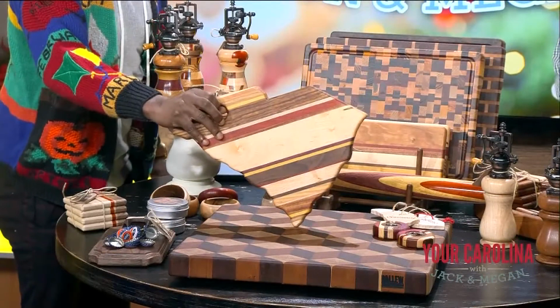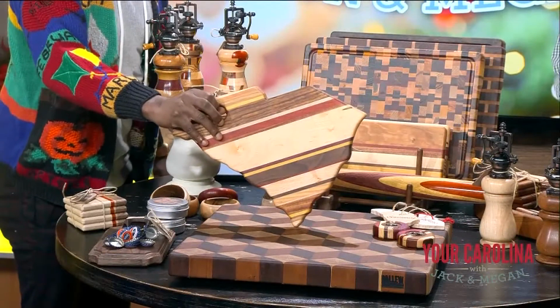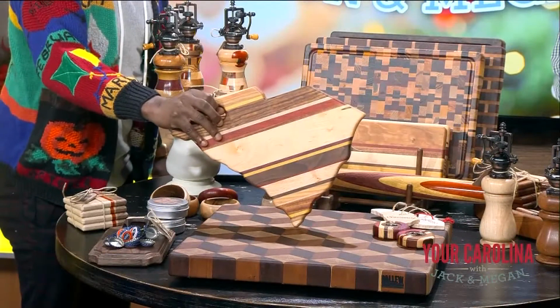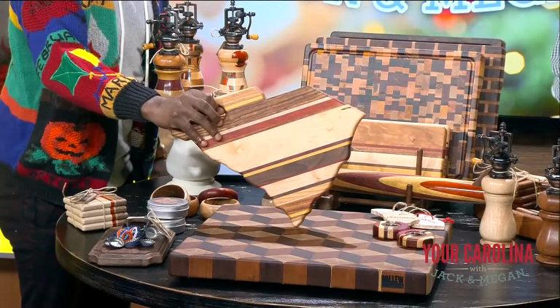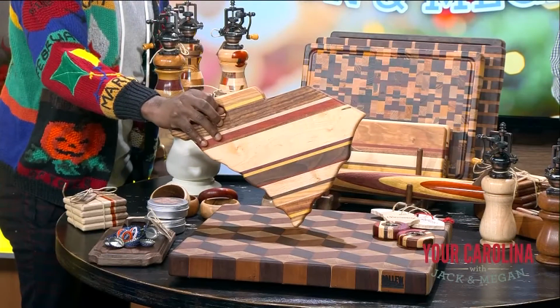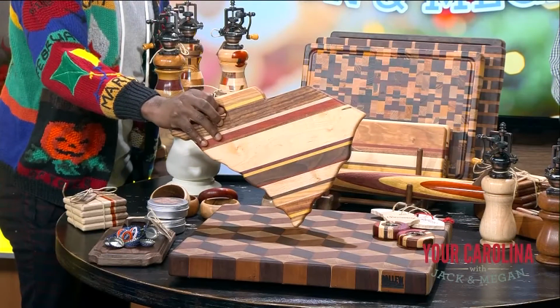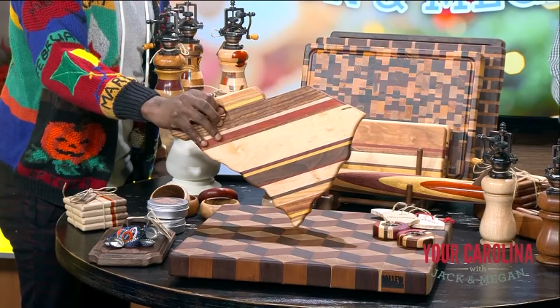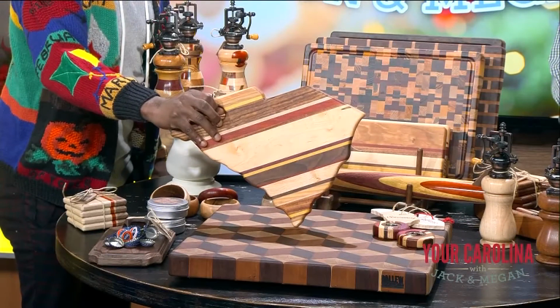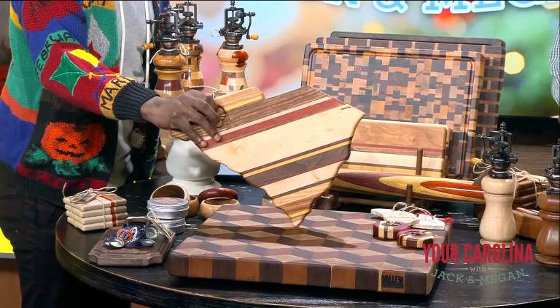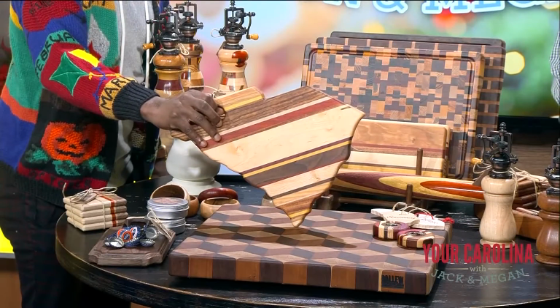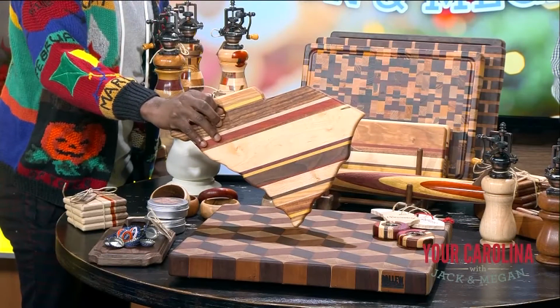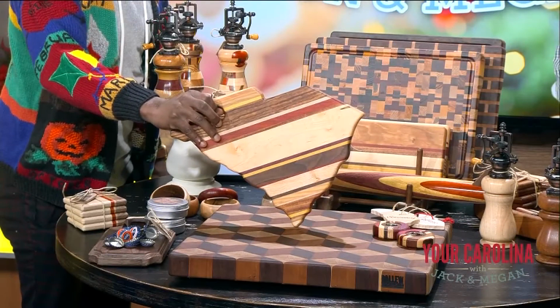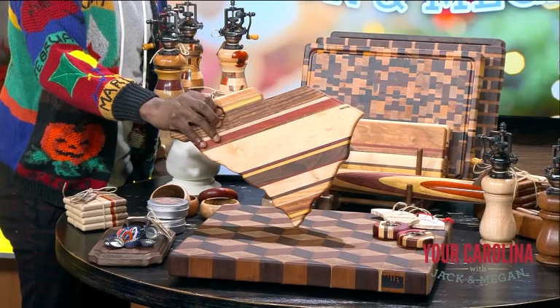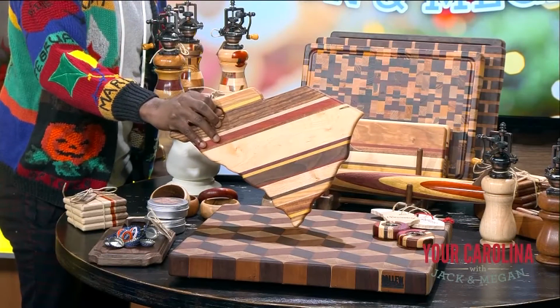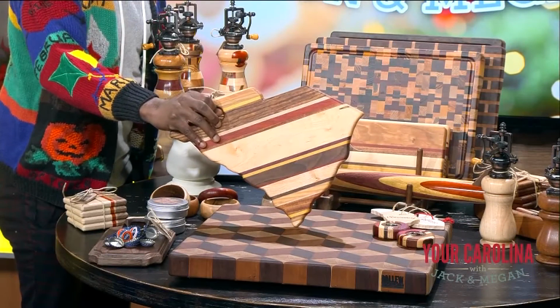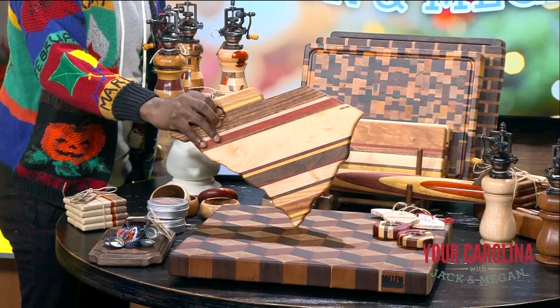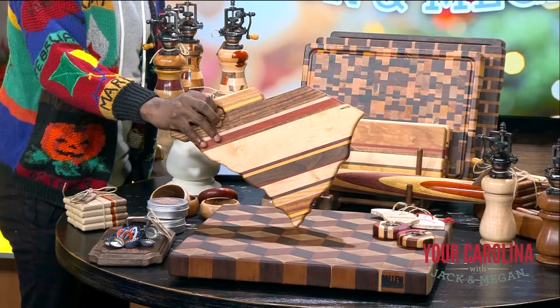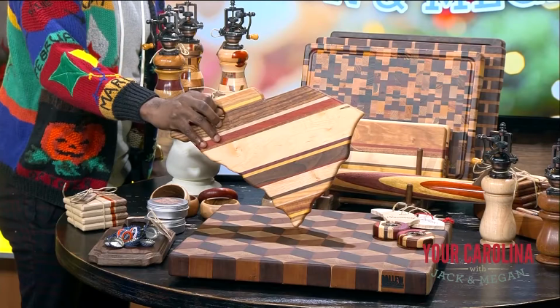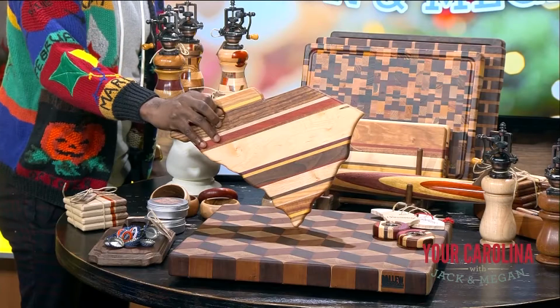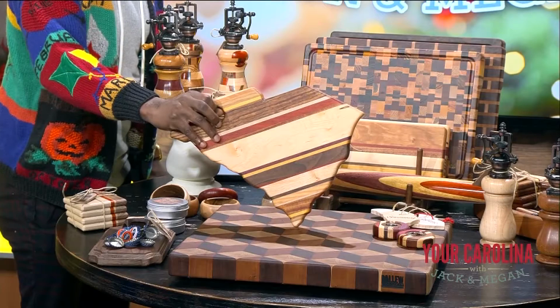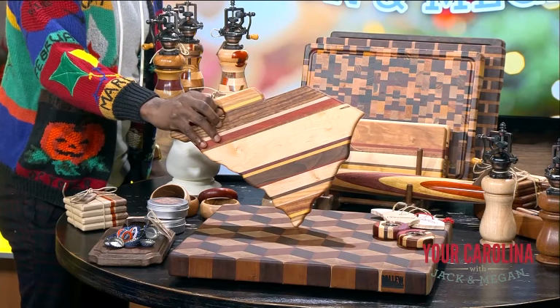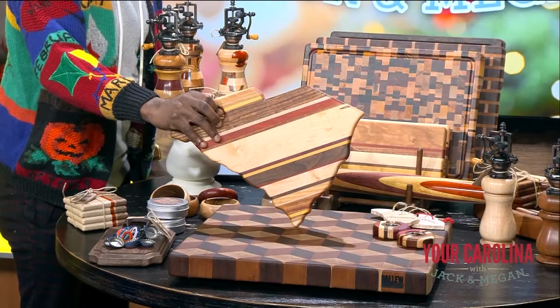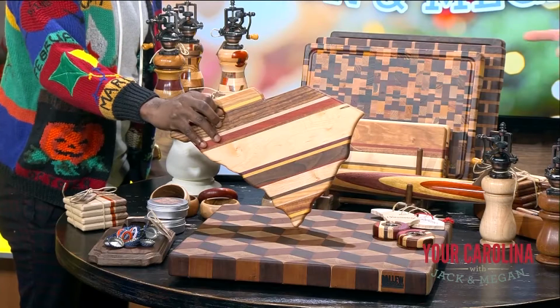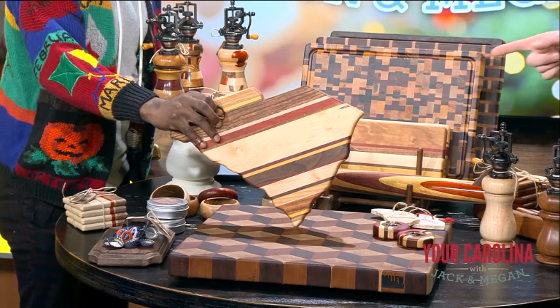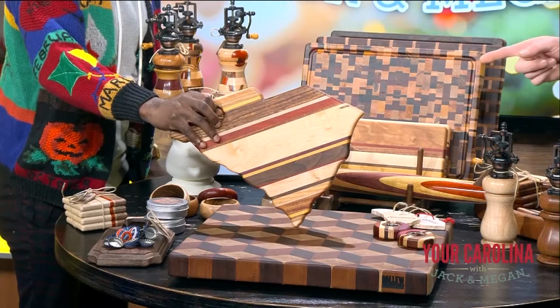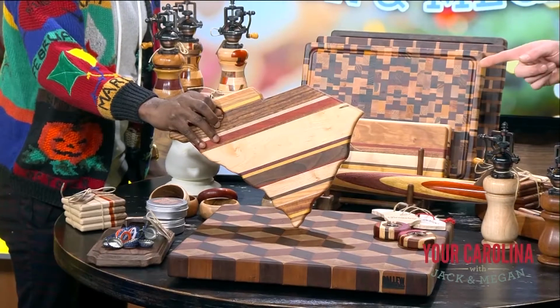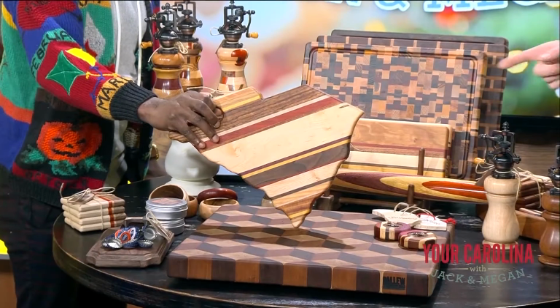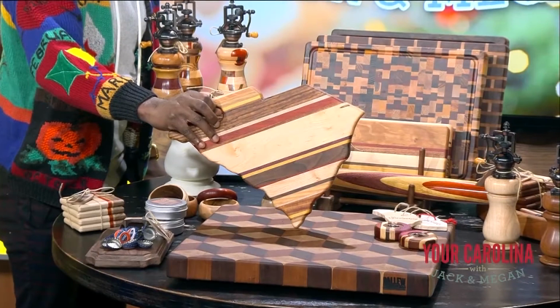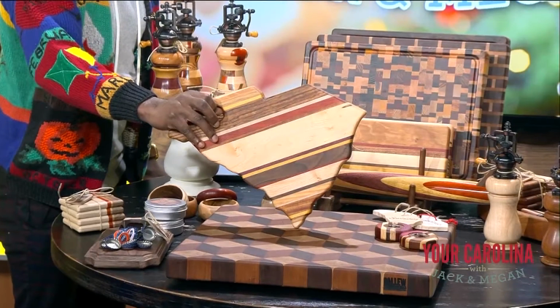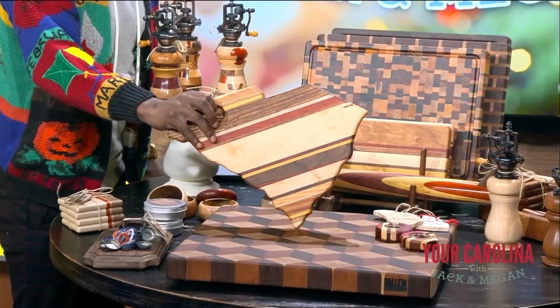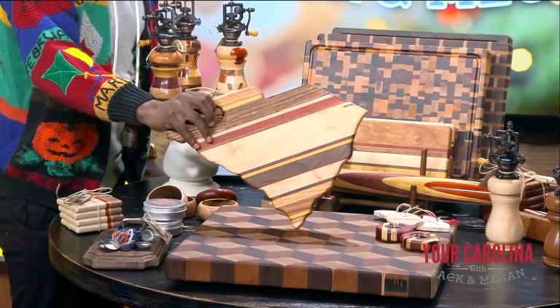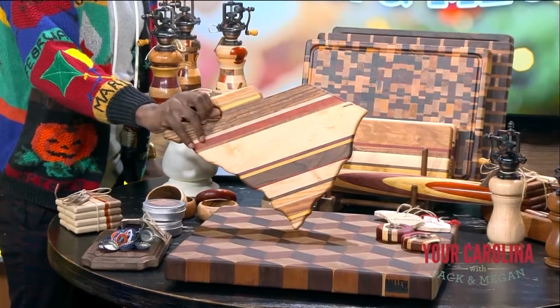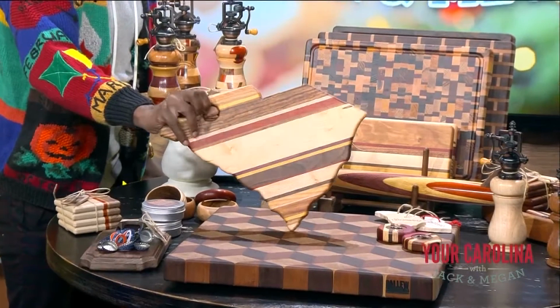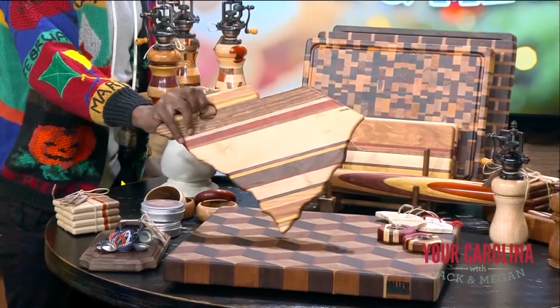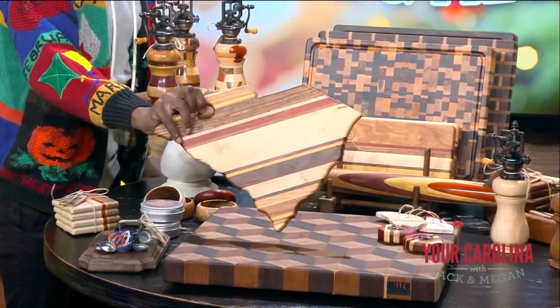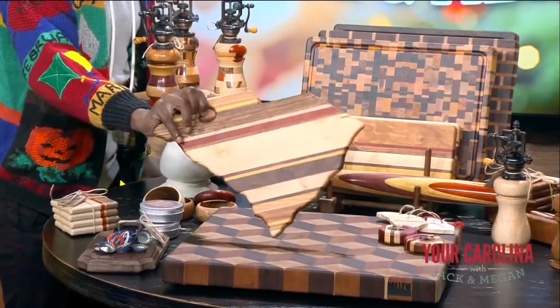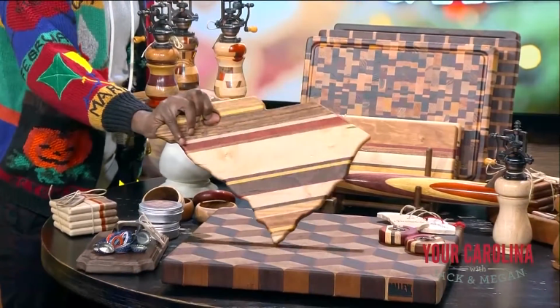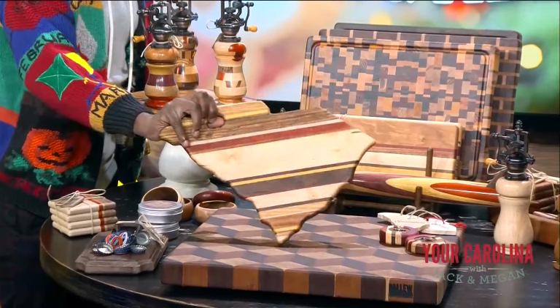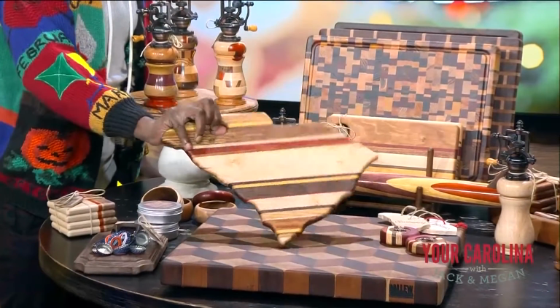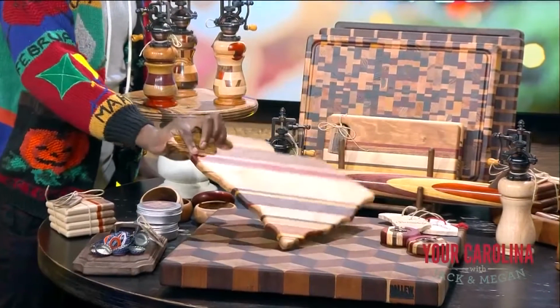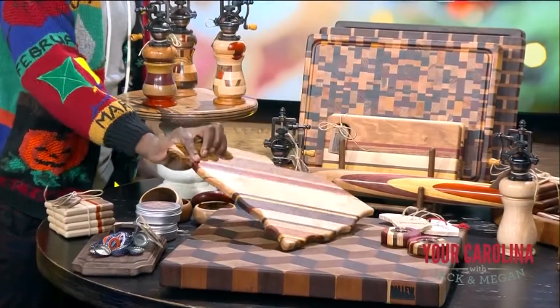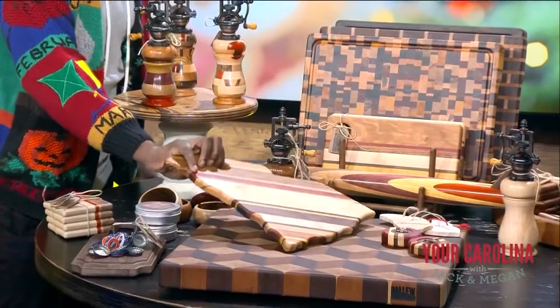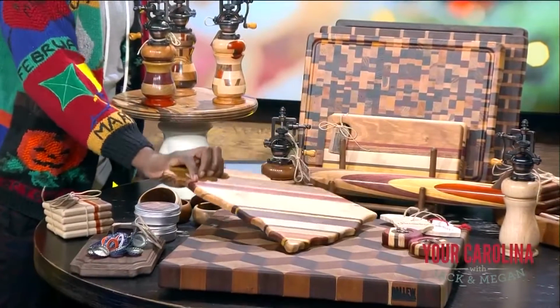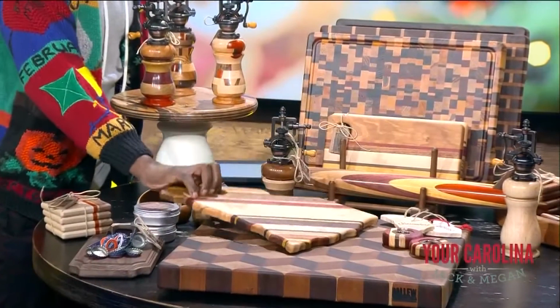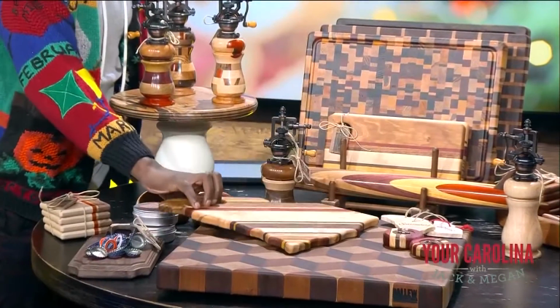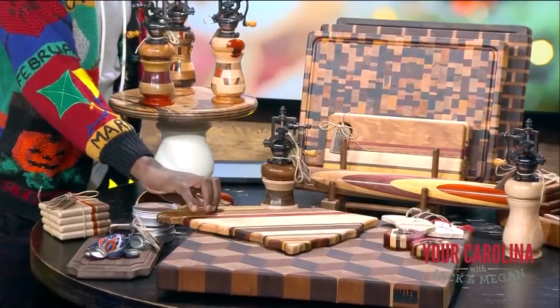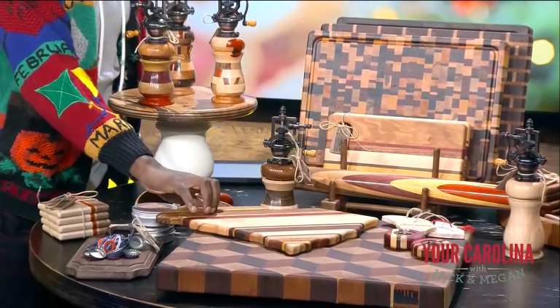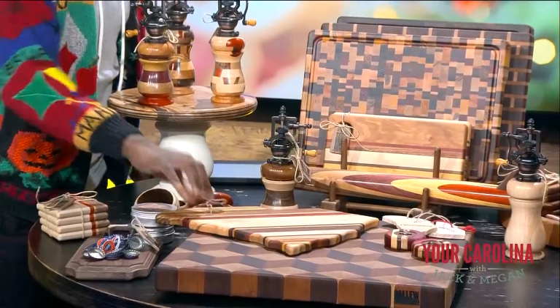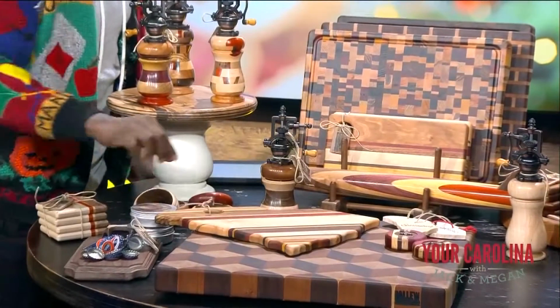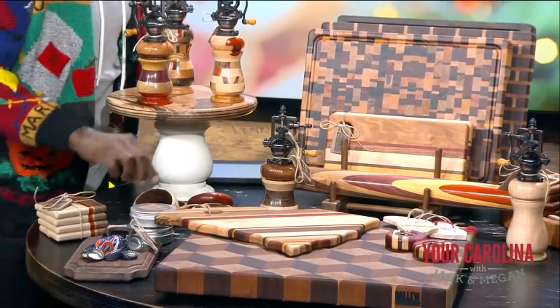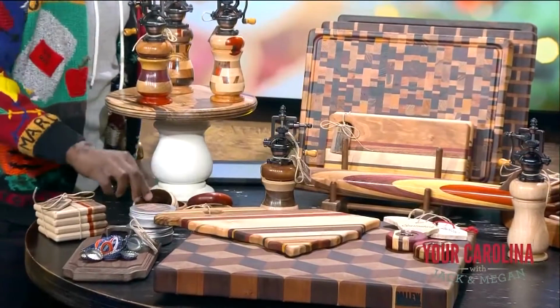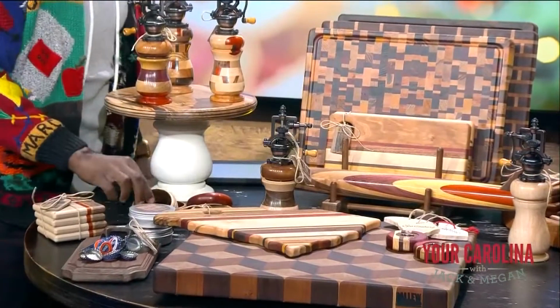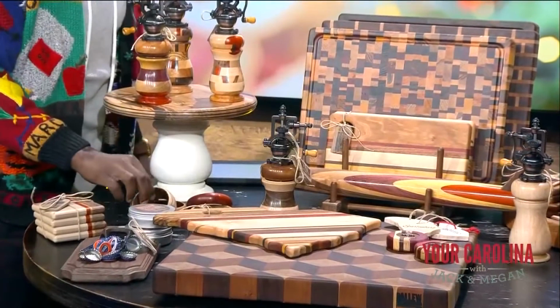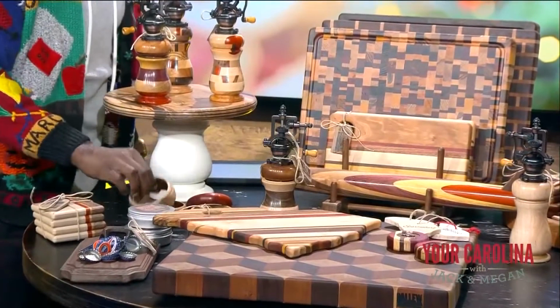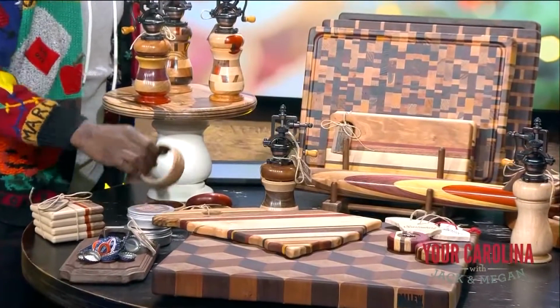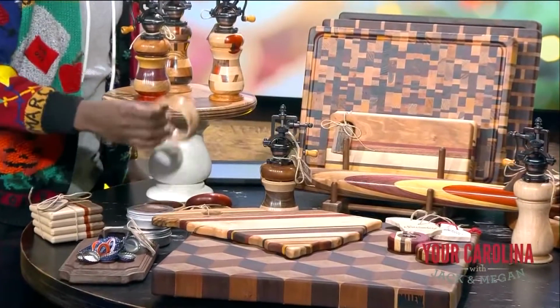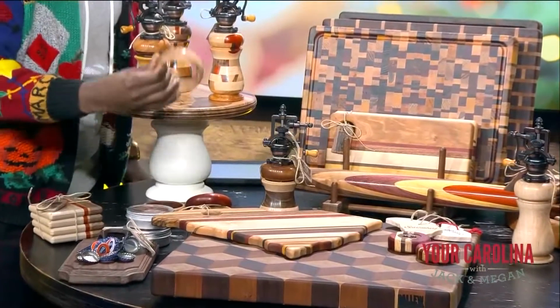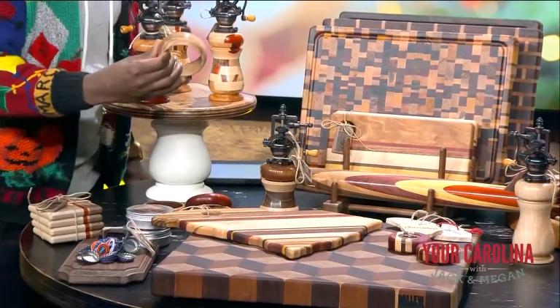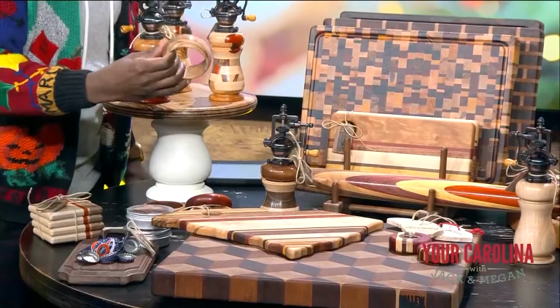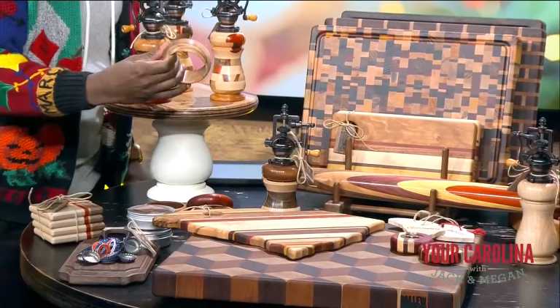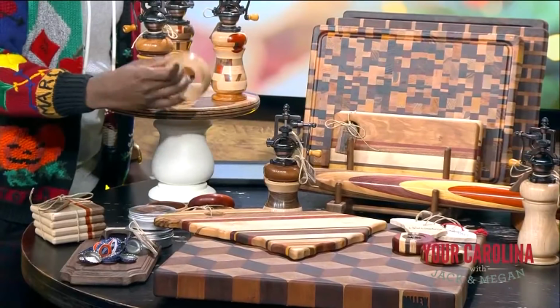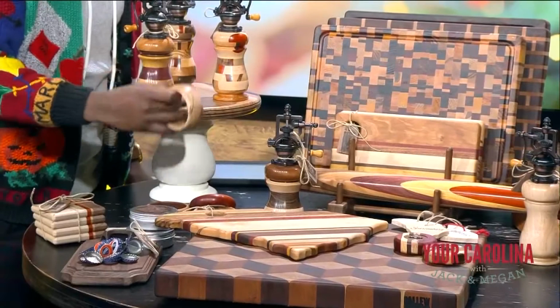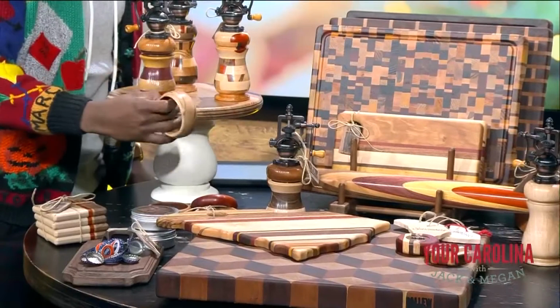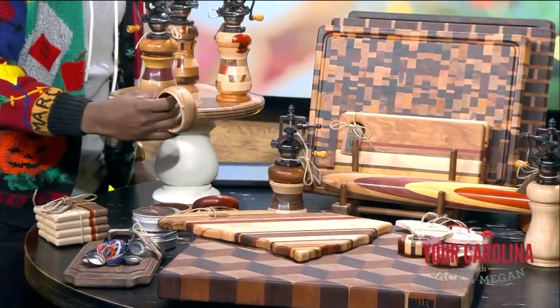We've also started doing bracelets — bangles. My wife wanted one so I decided to make her one. Right here, little bangles right here.